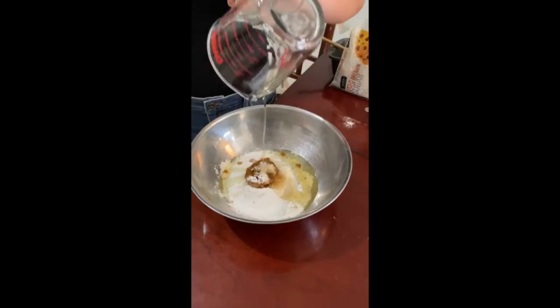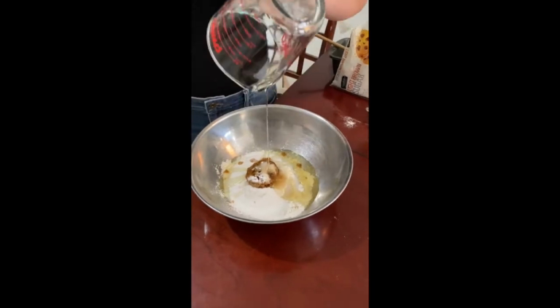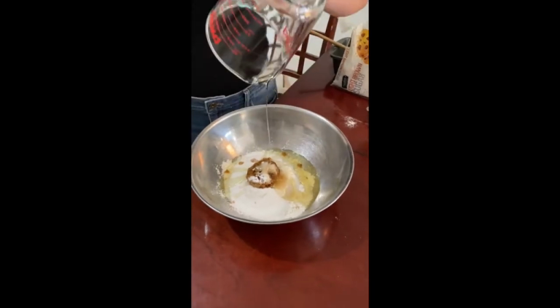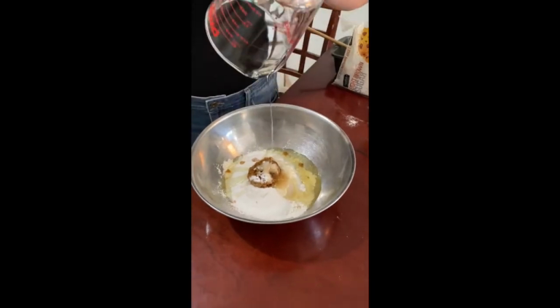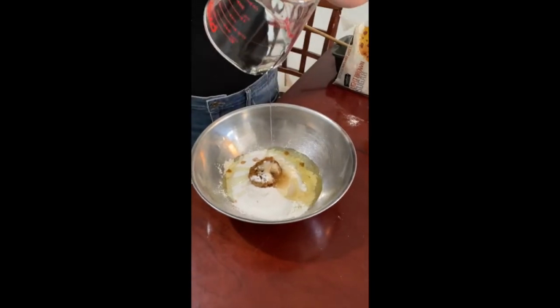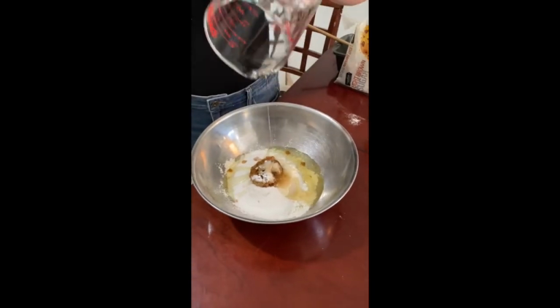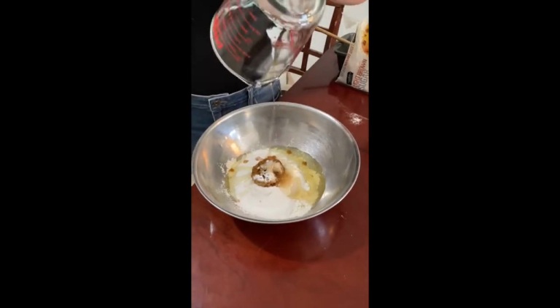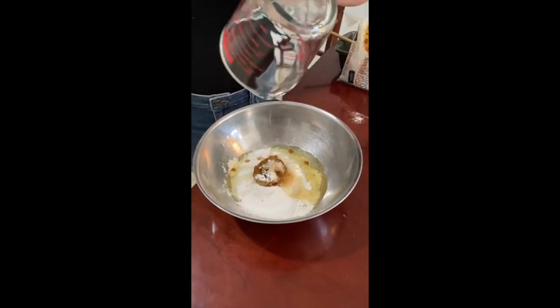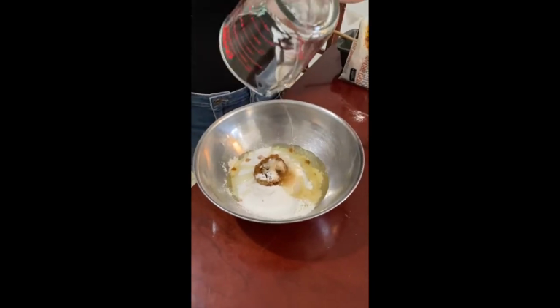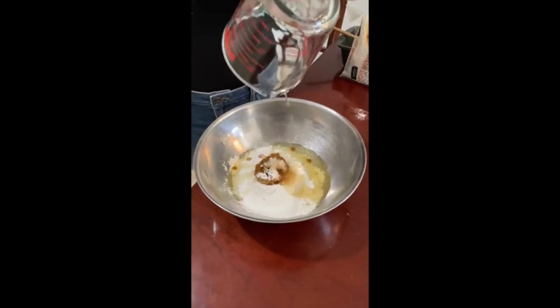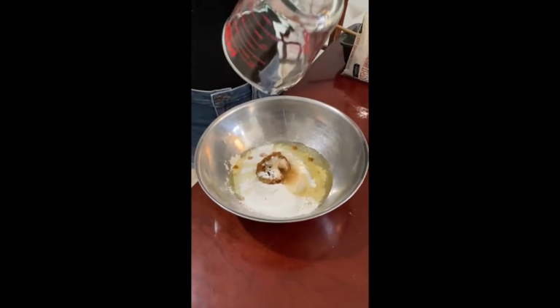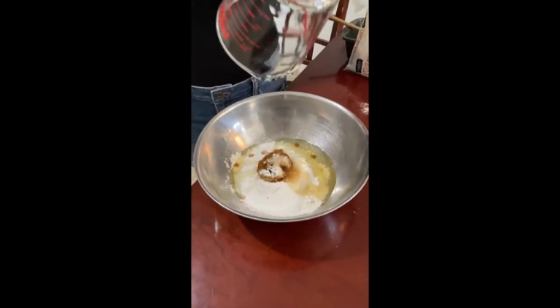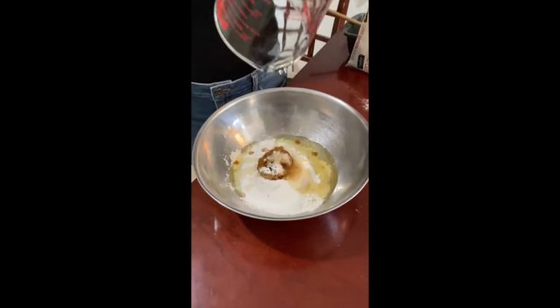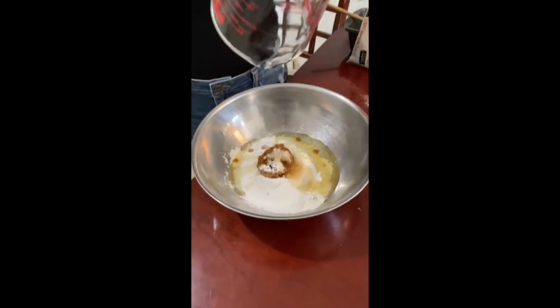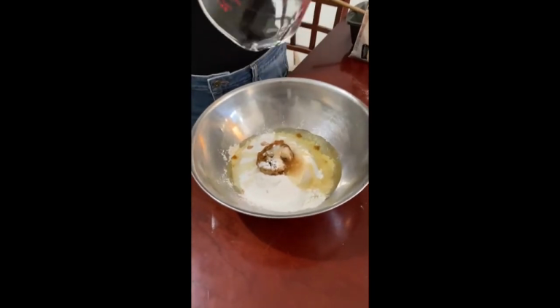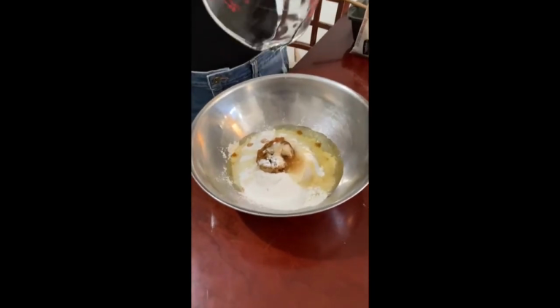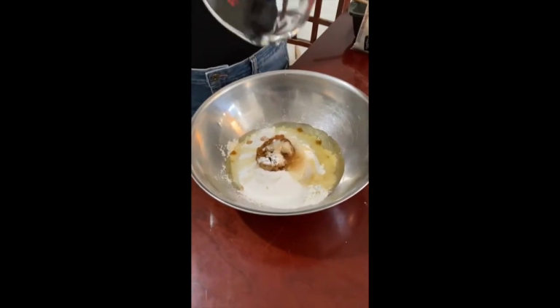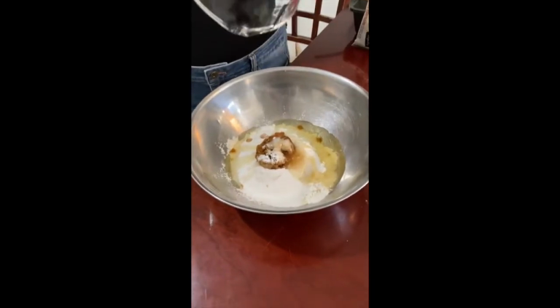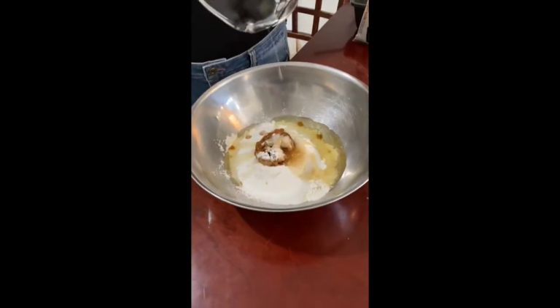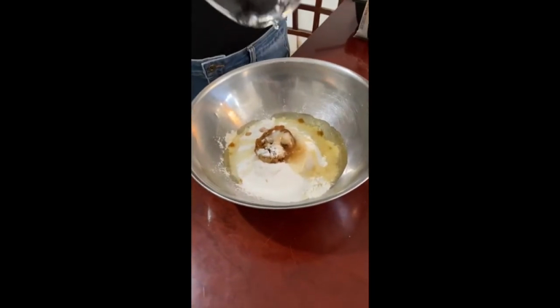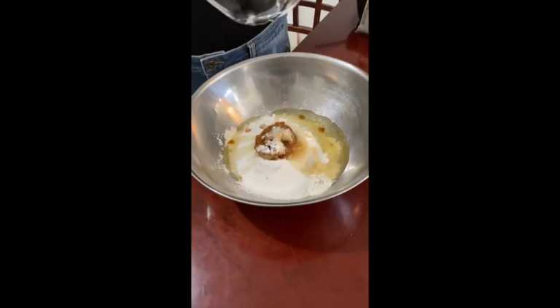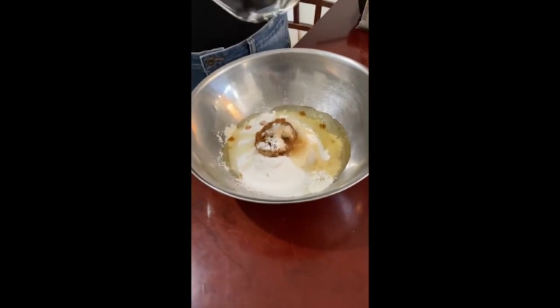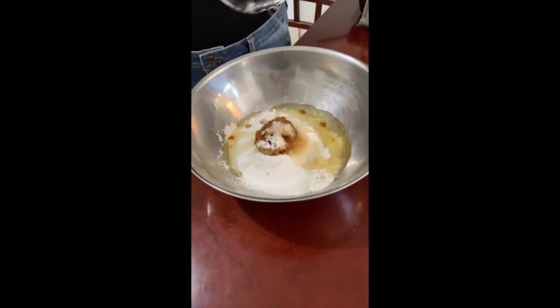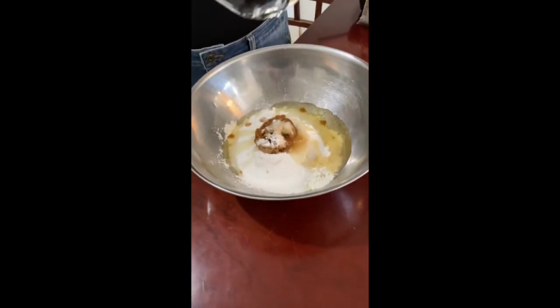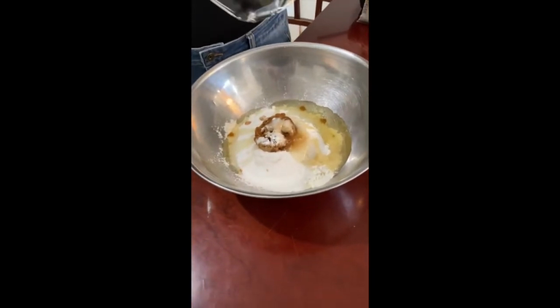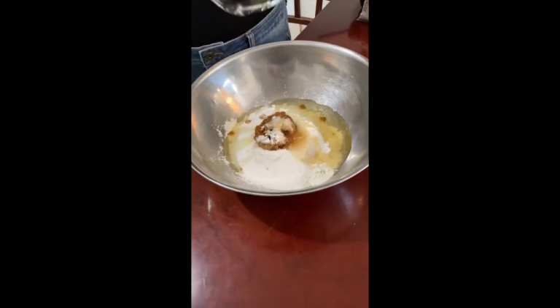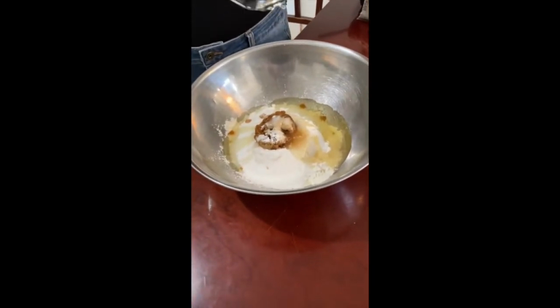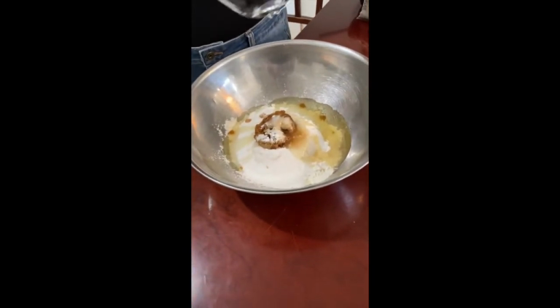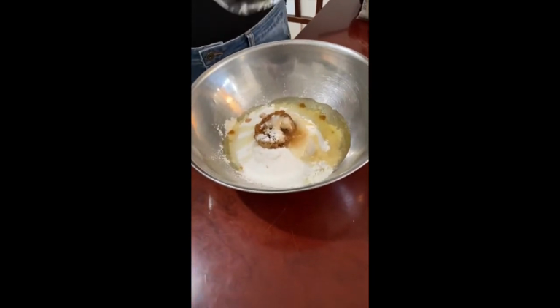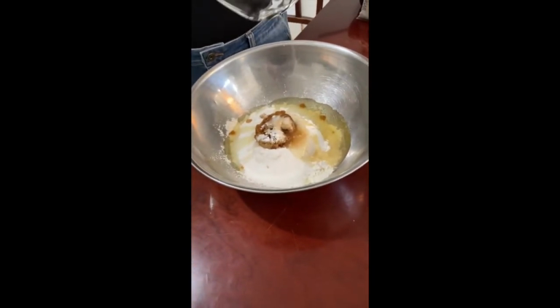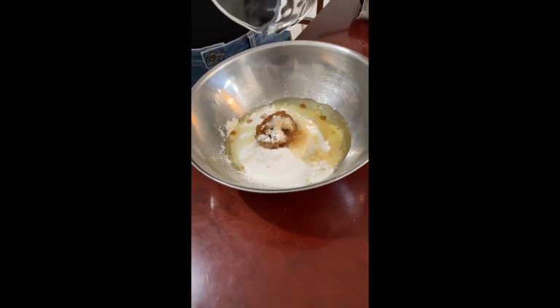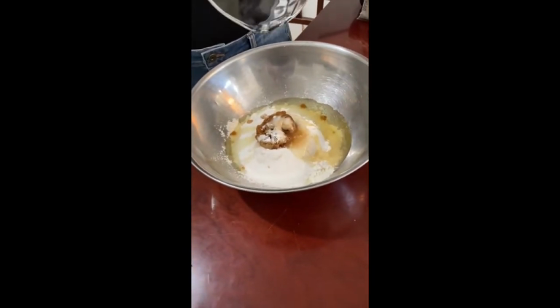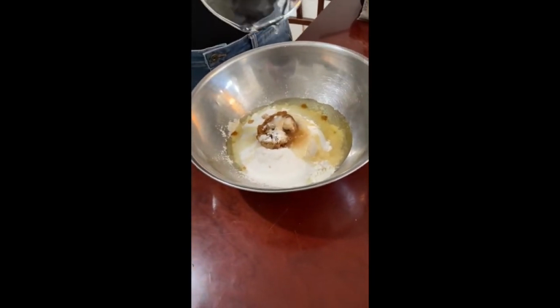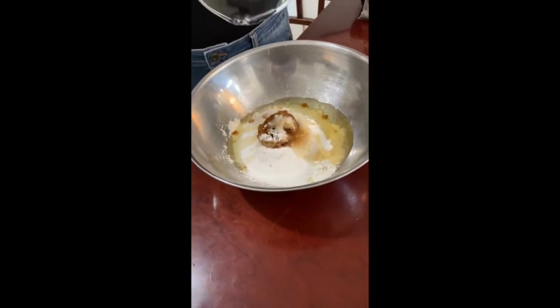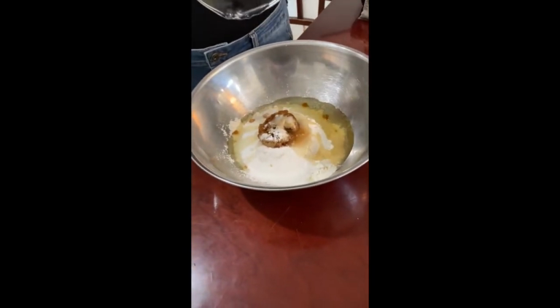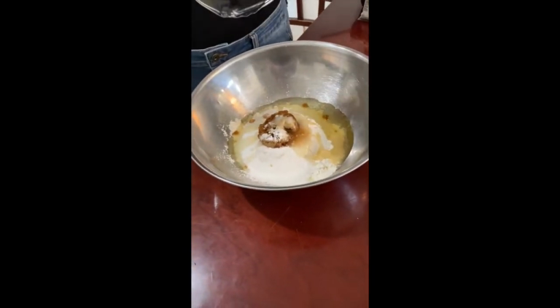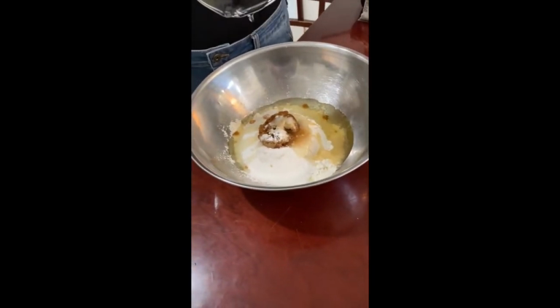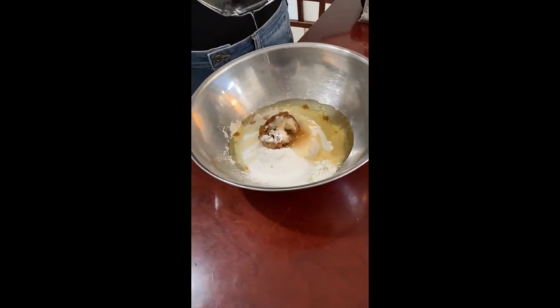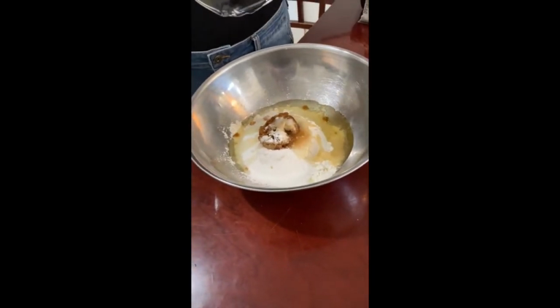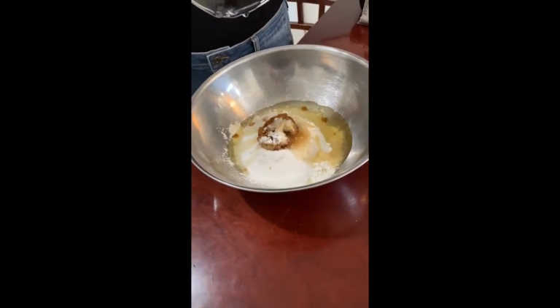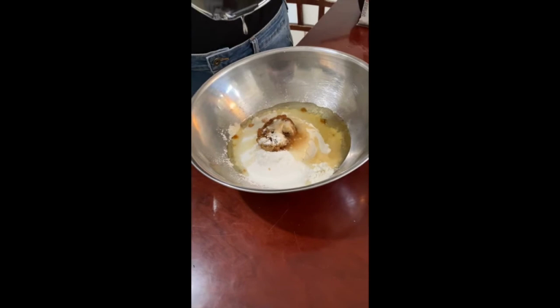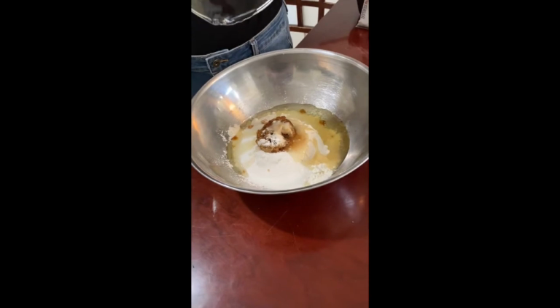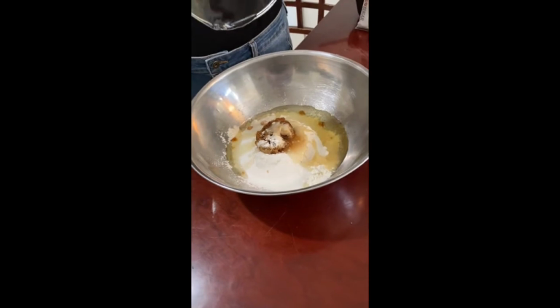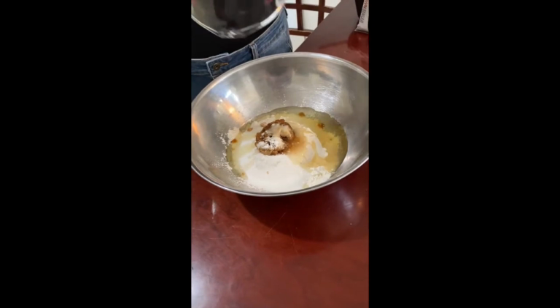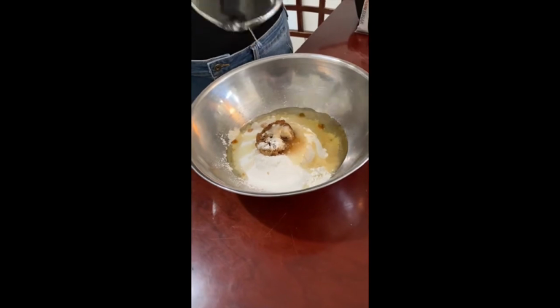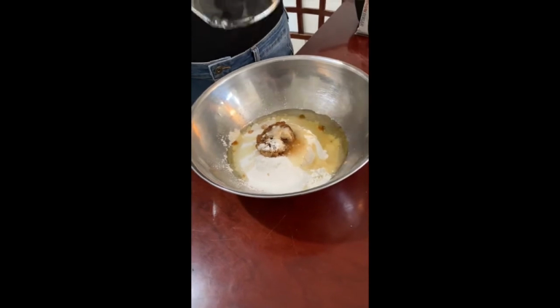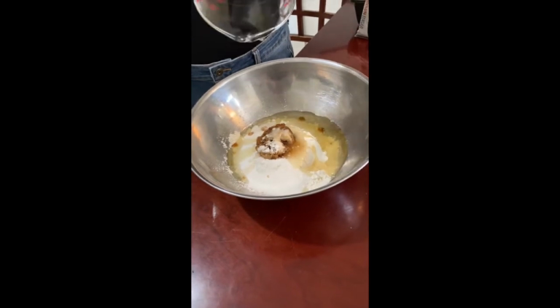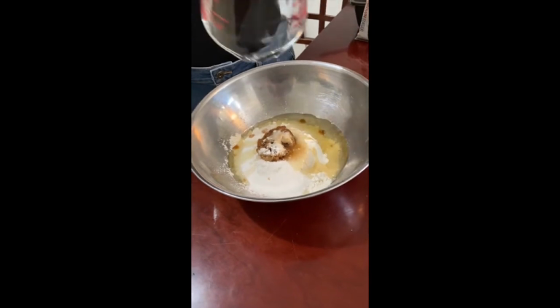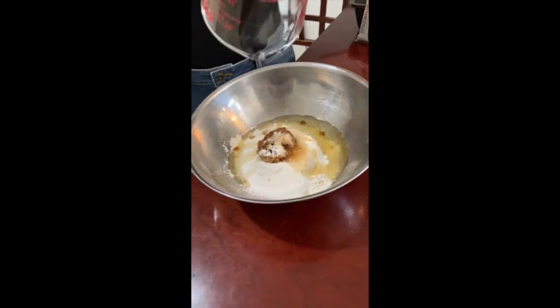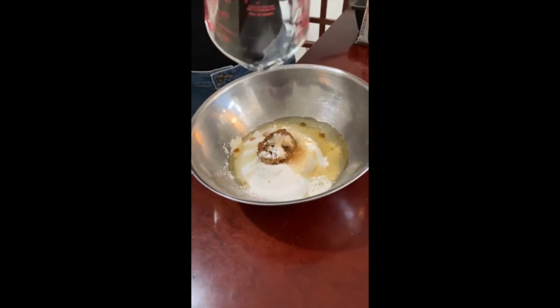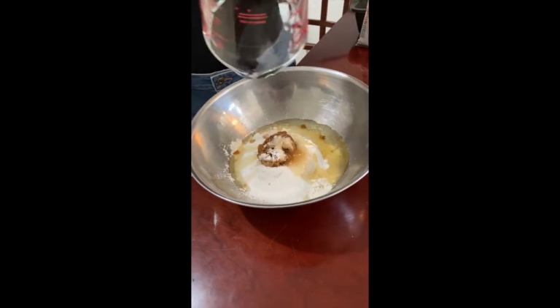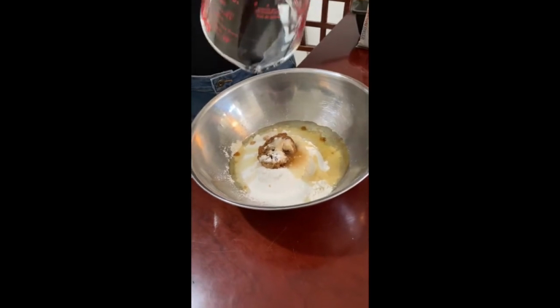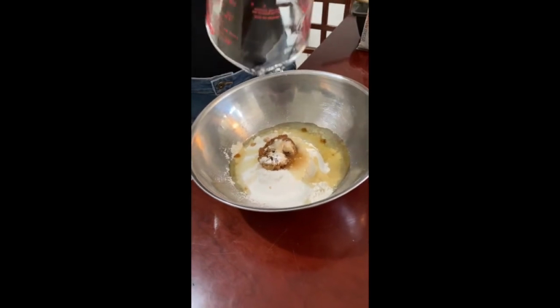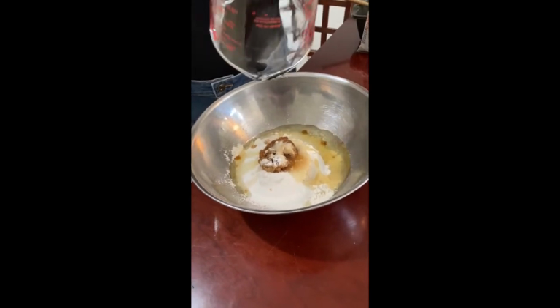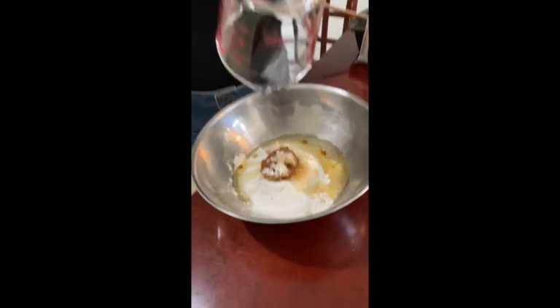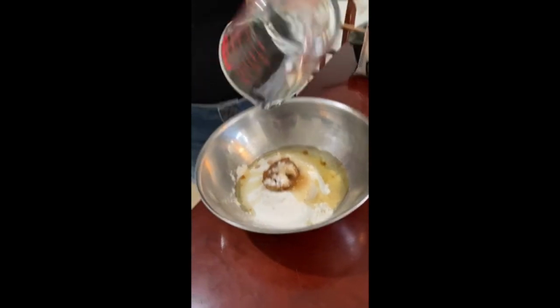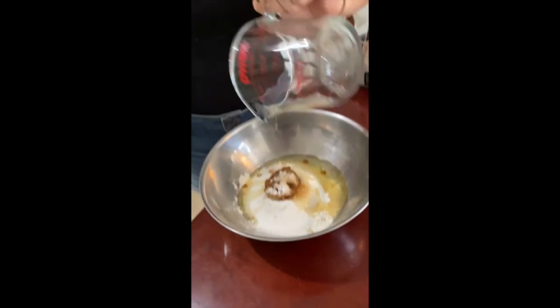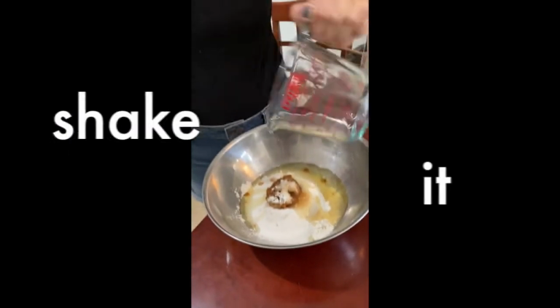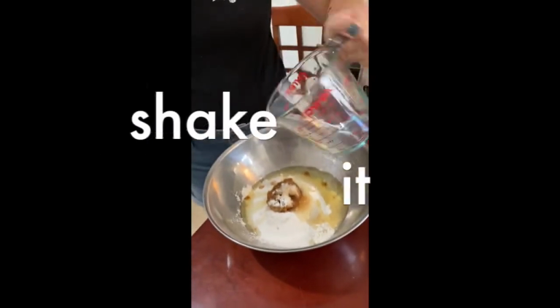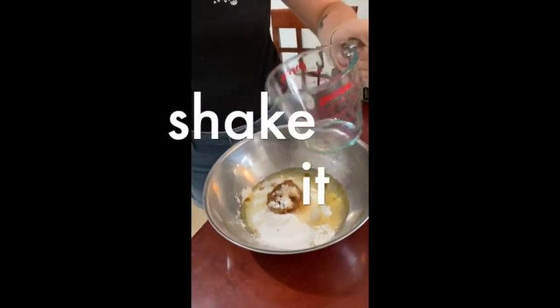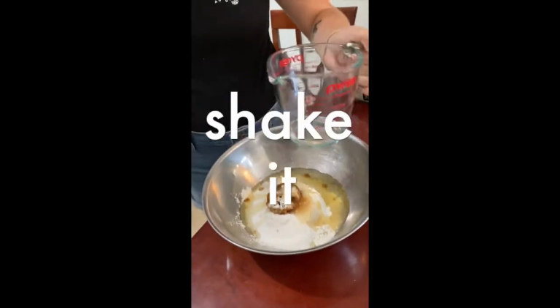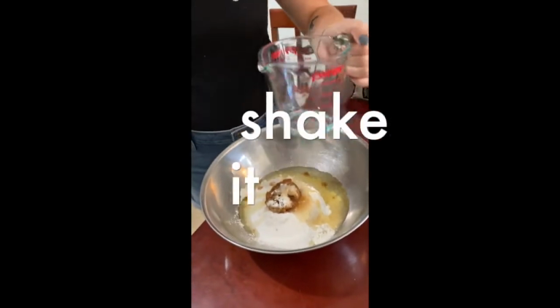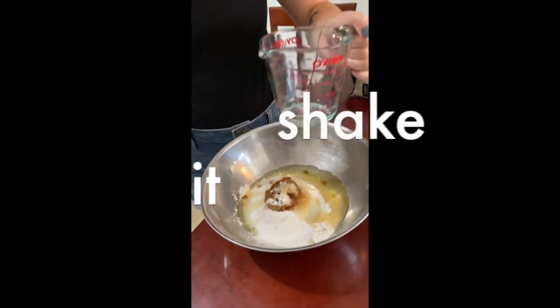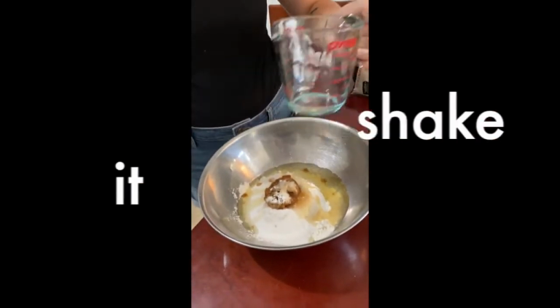Keeping it dry on the bottom keeps it from sticking and makes it nice. Shake it.